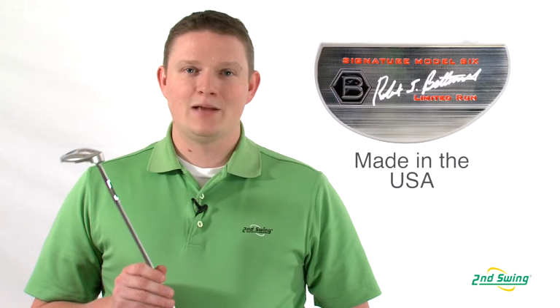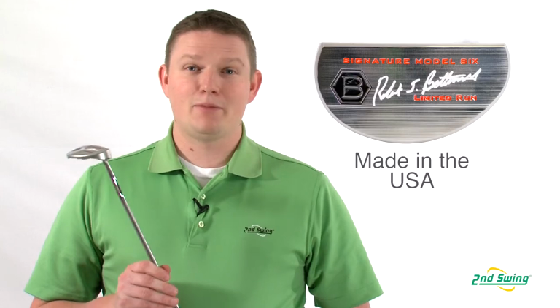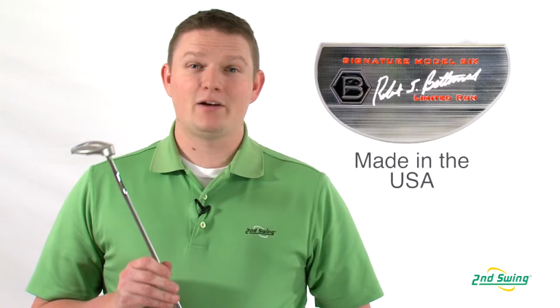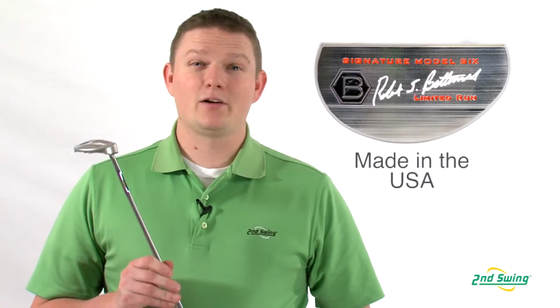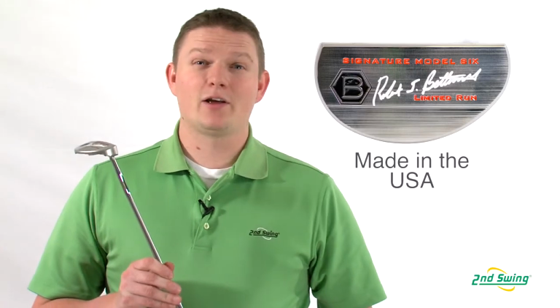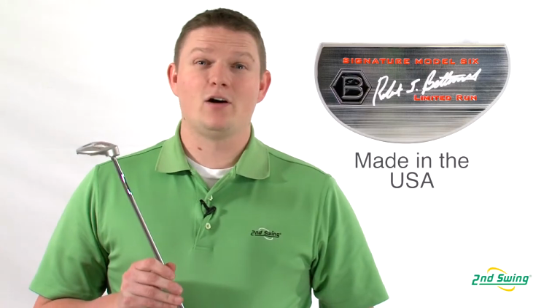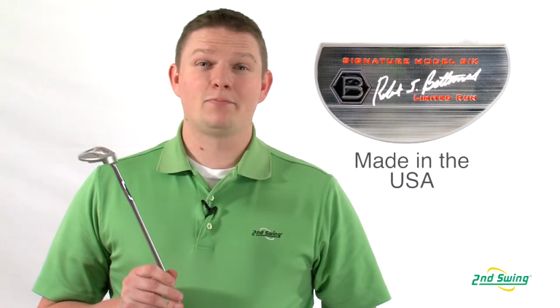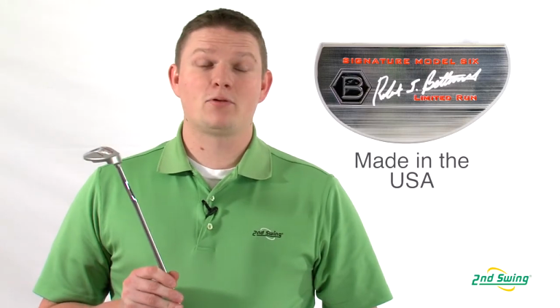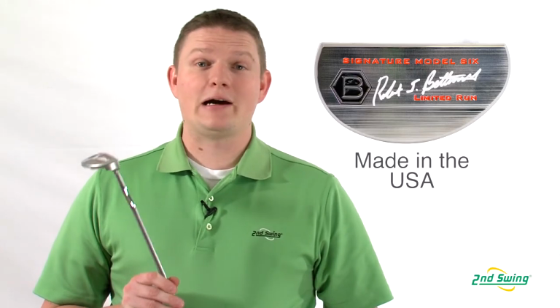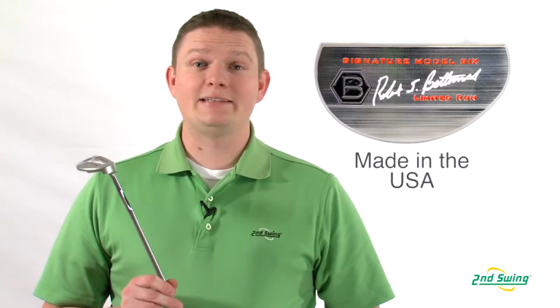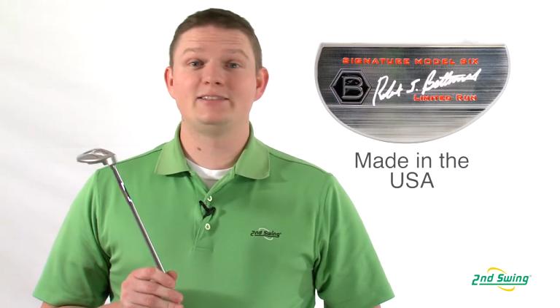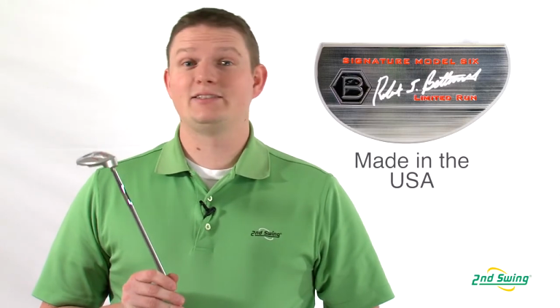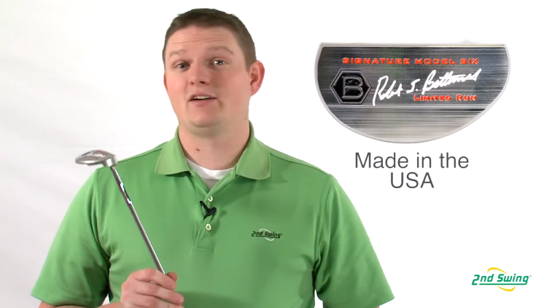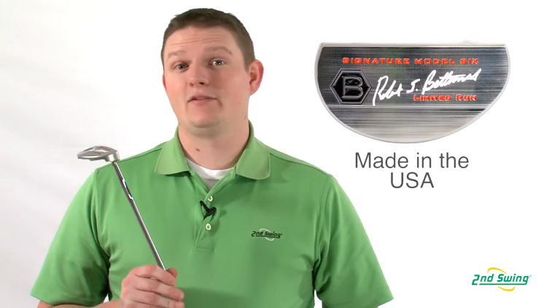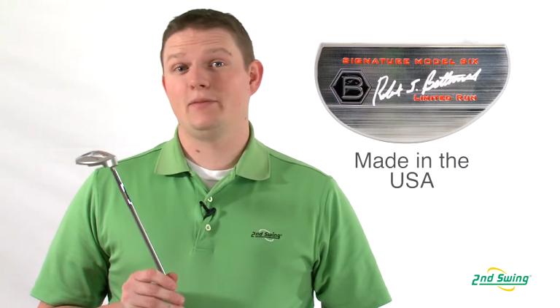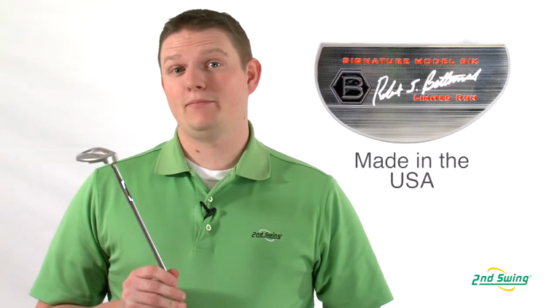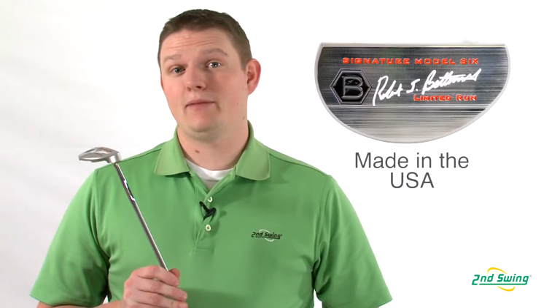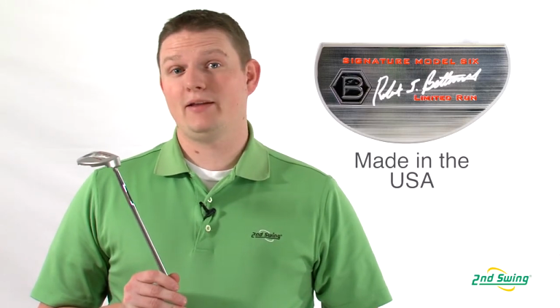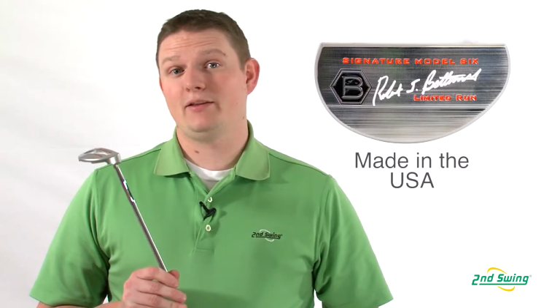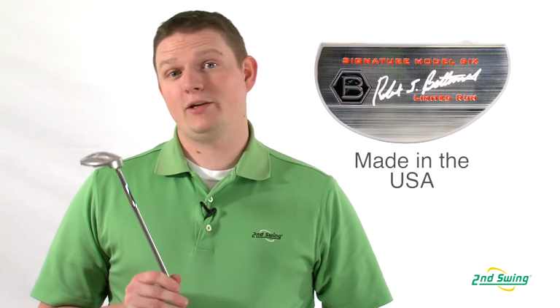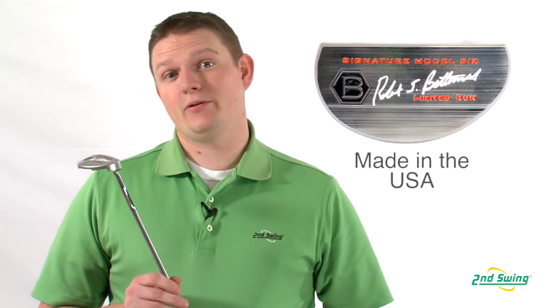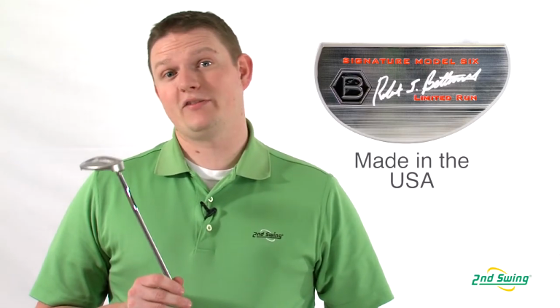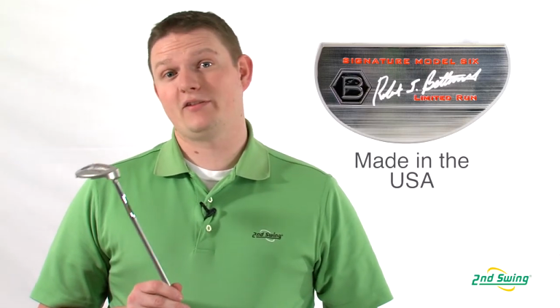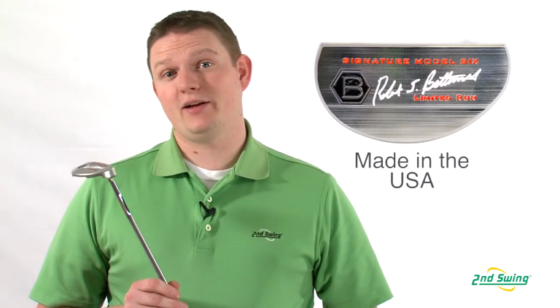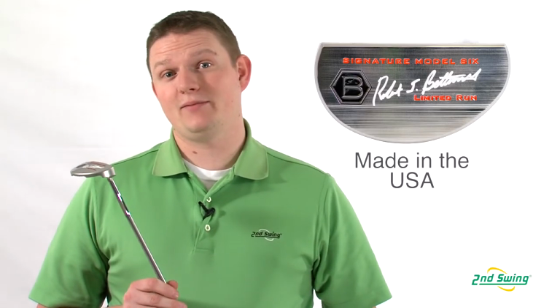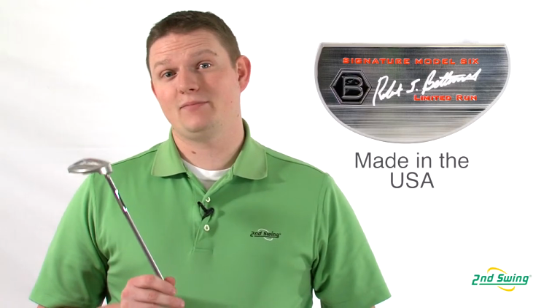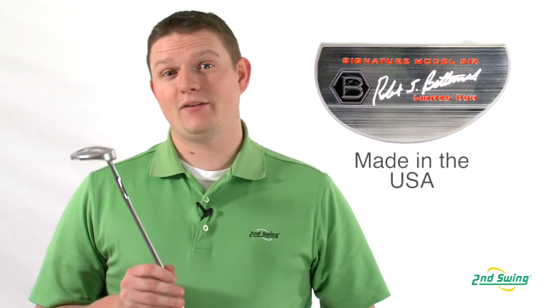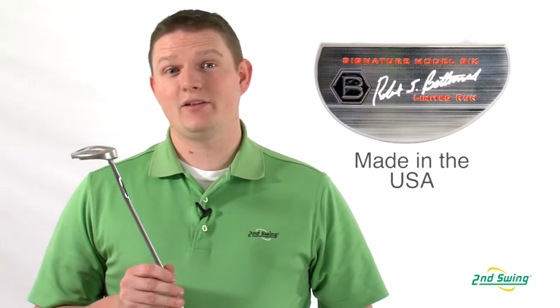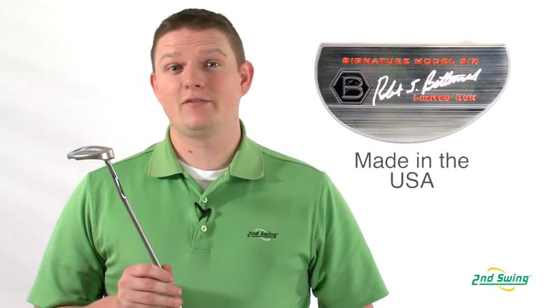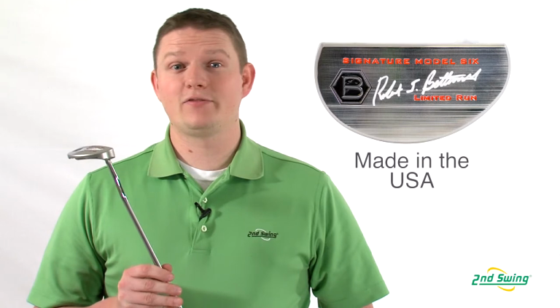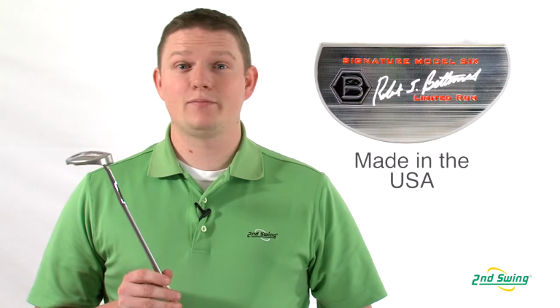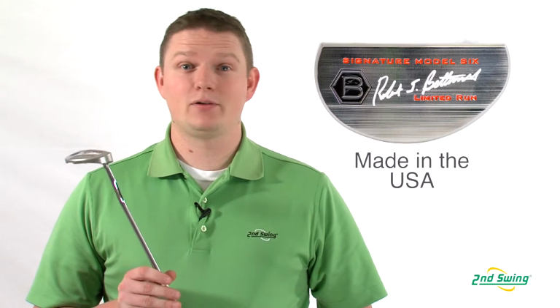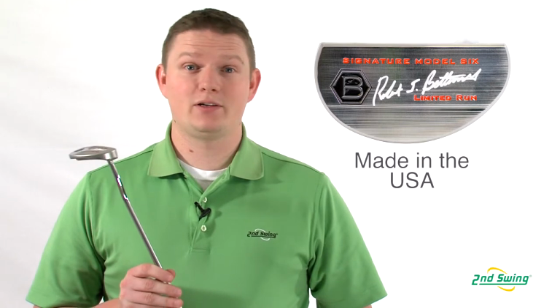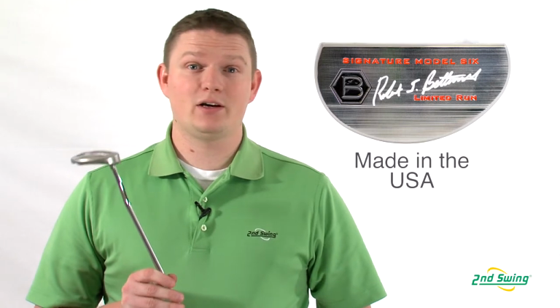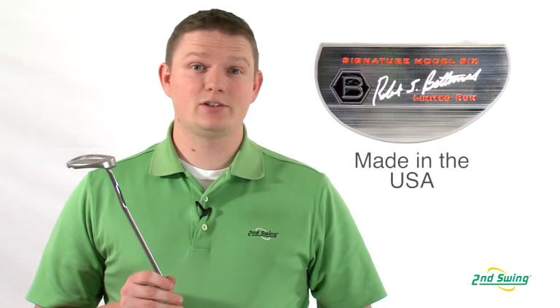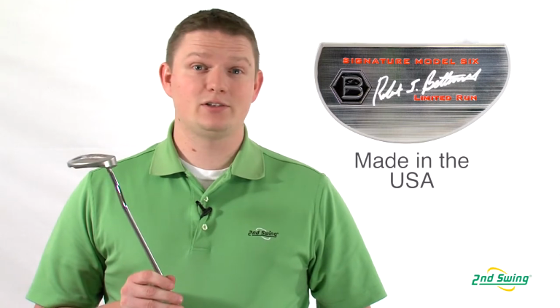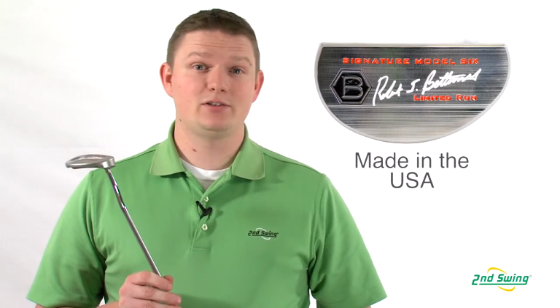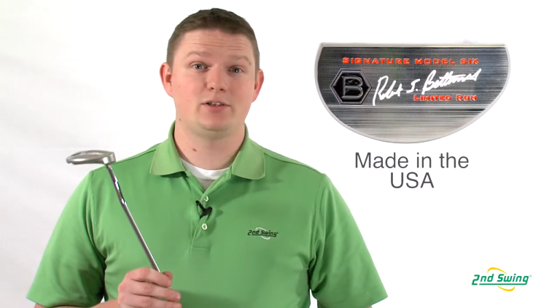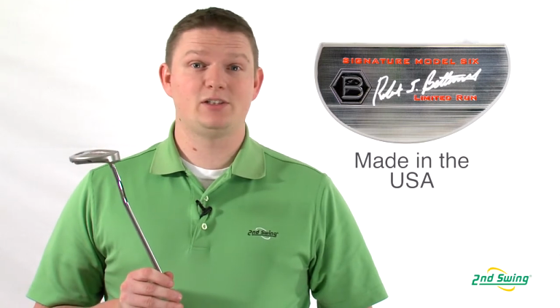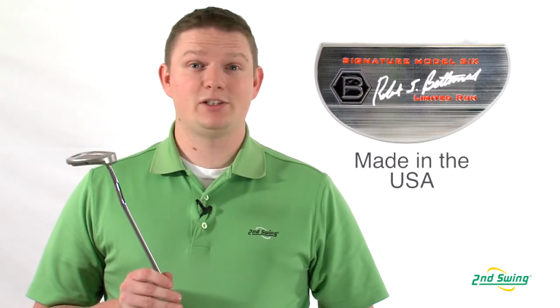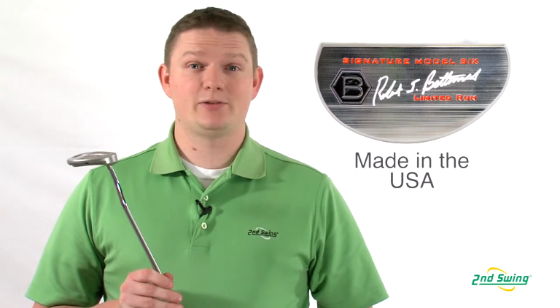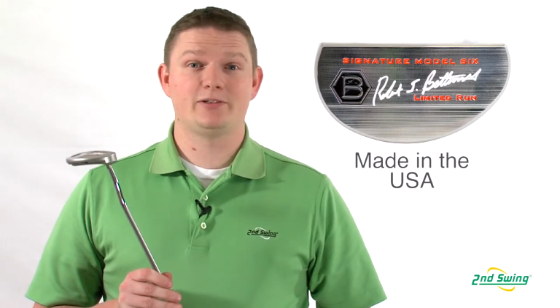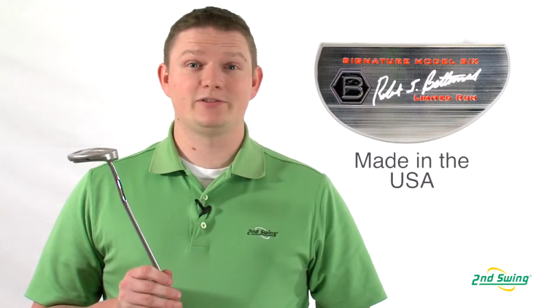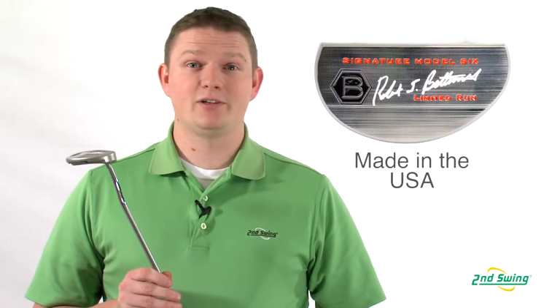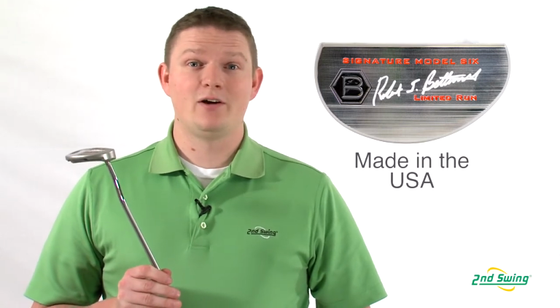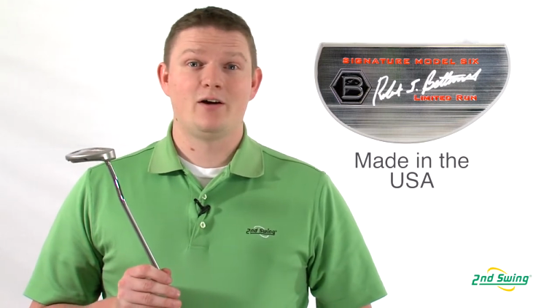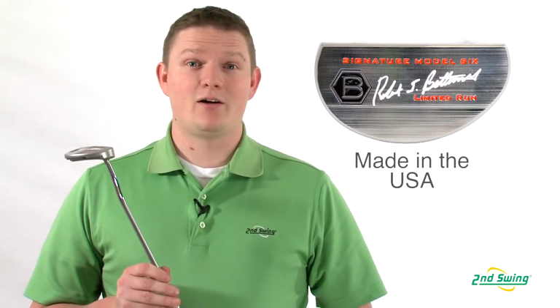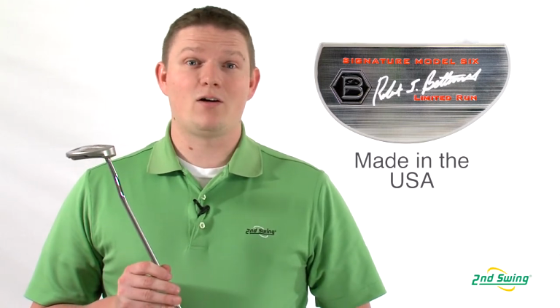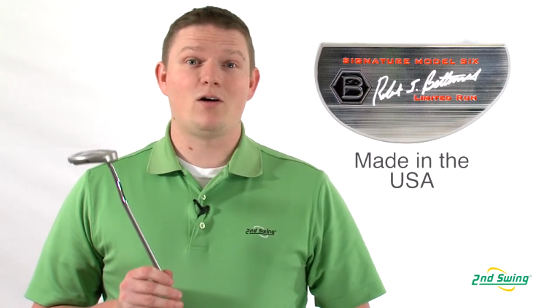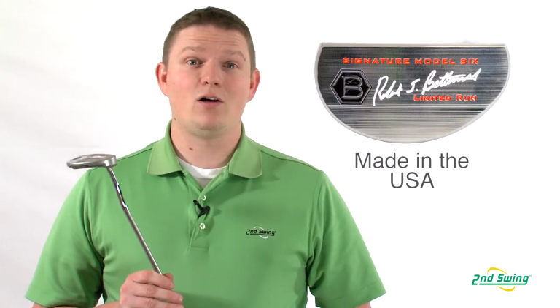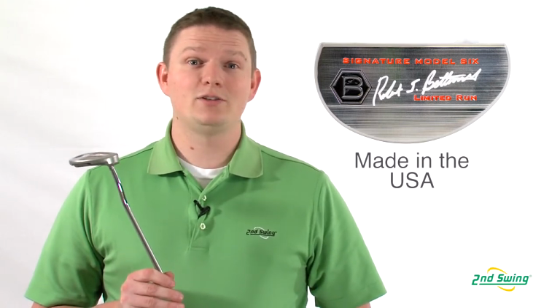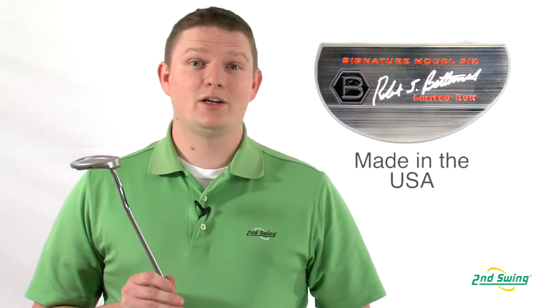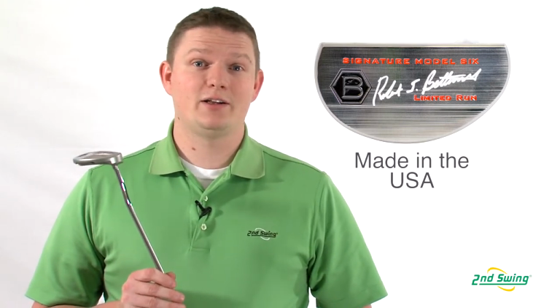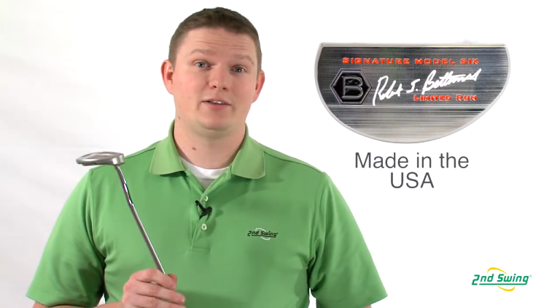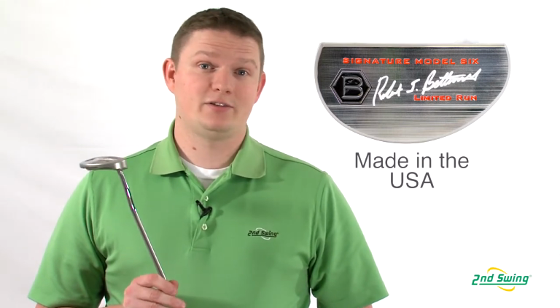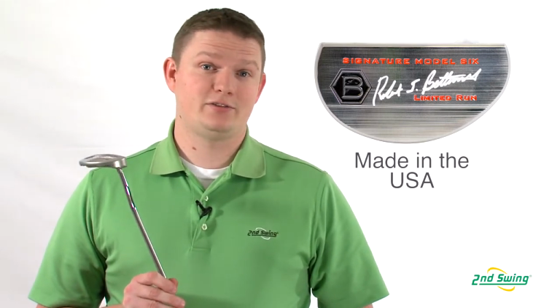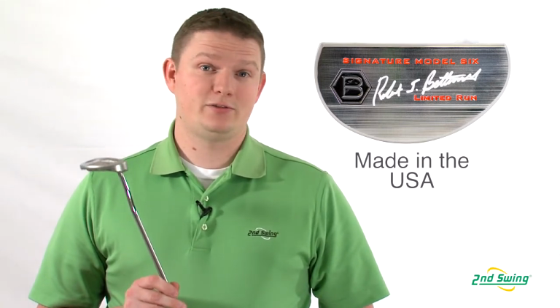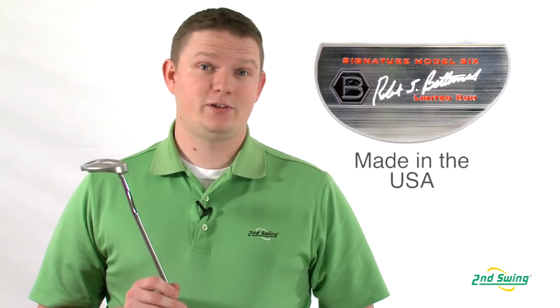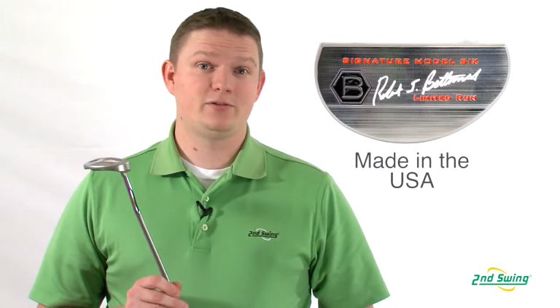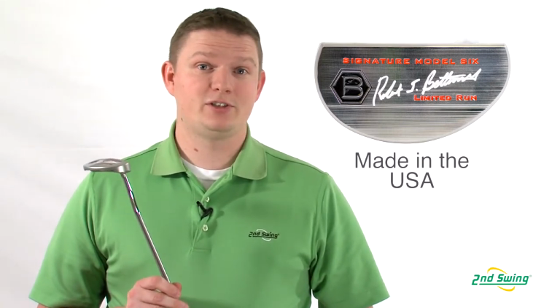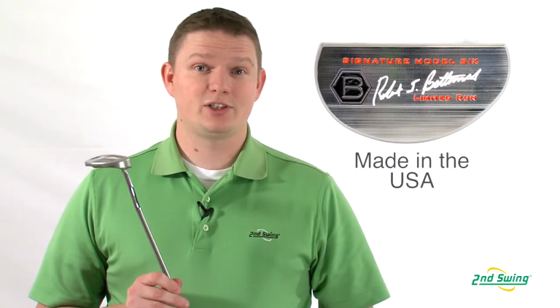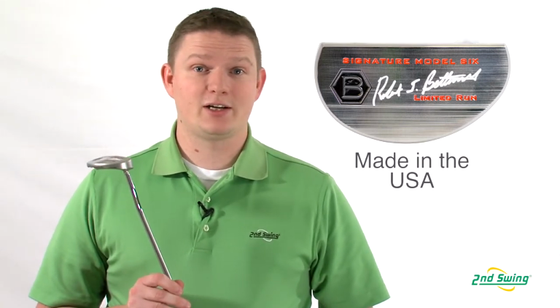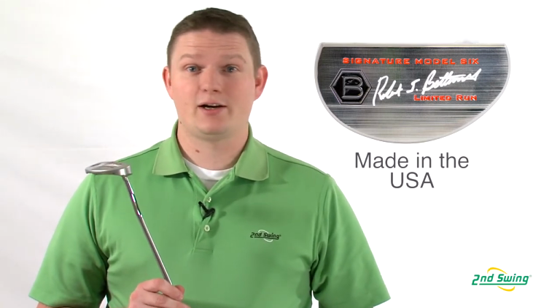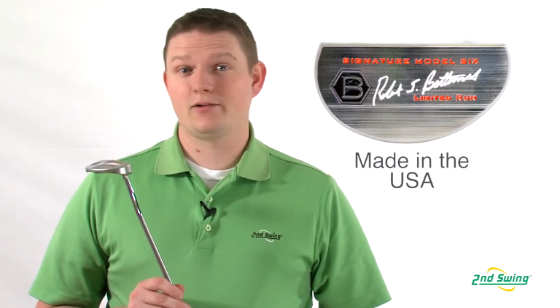Bettinardi Golf prides itself on being made in the USA. Everything from production to materials is done at their studio in Chicago.